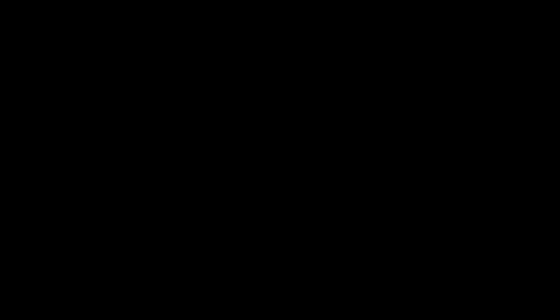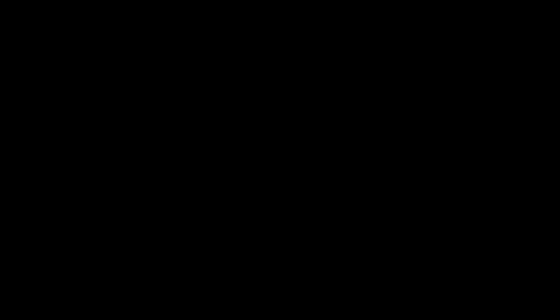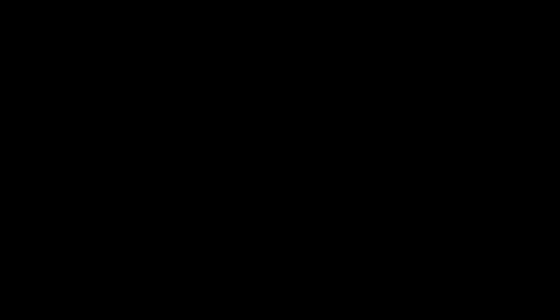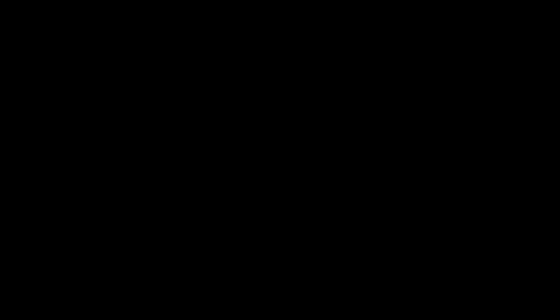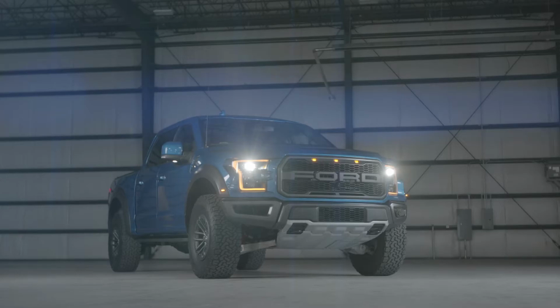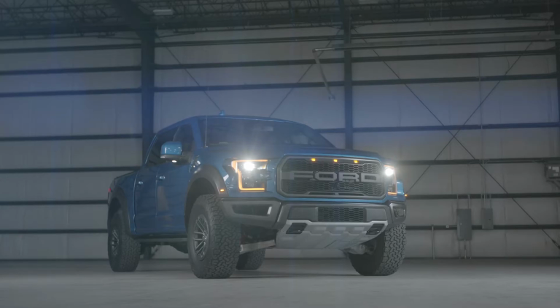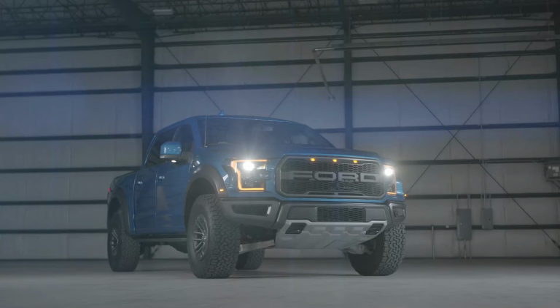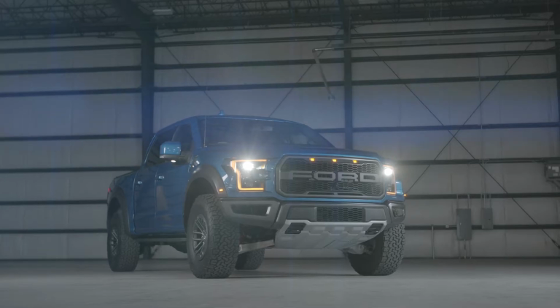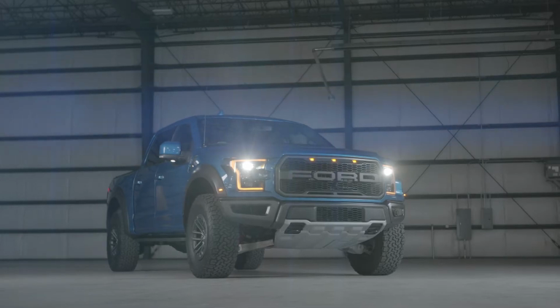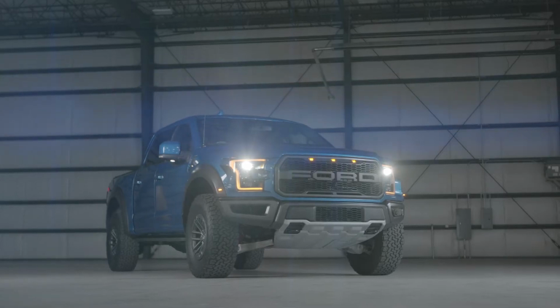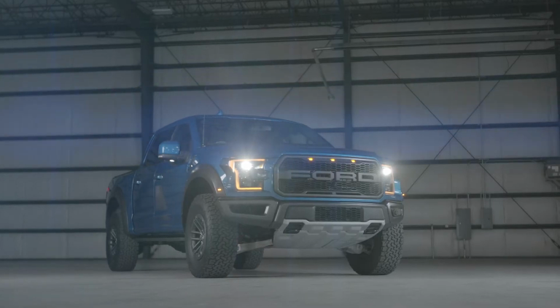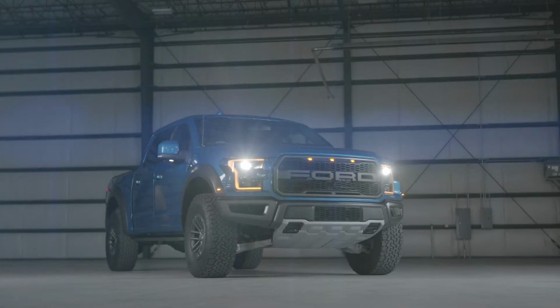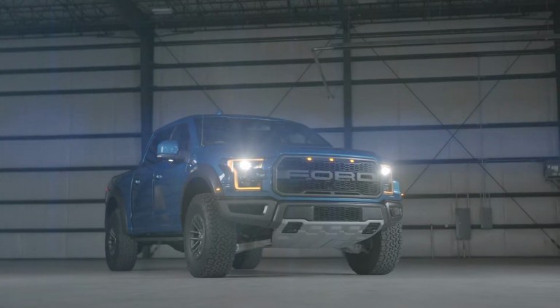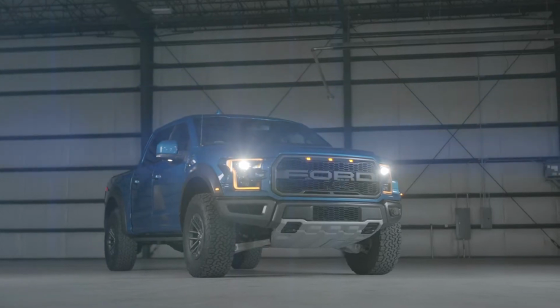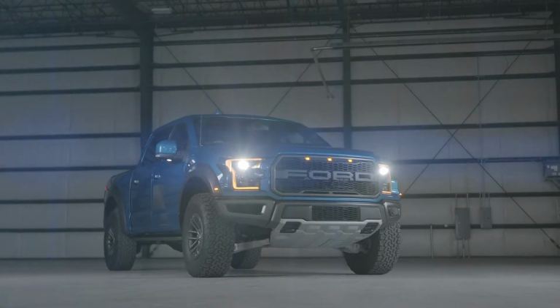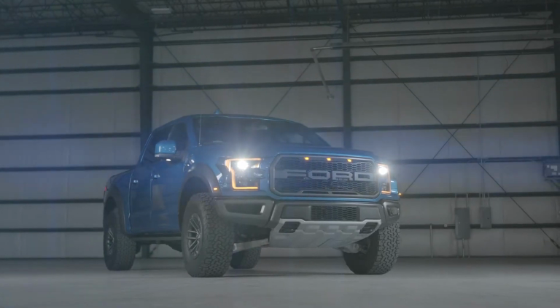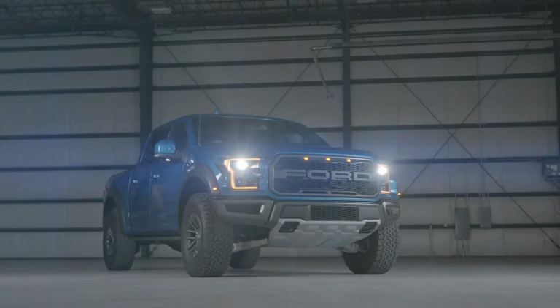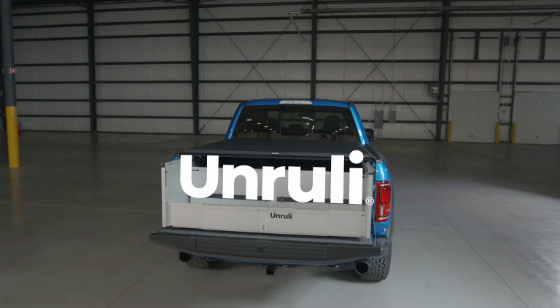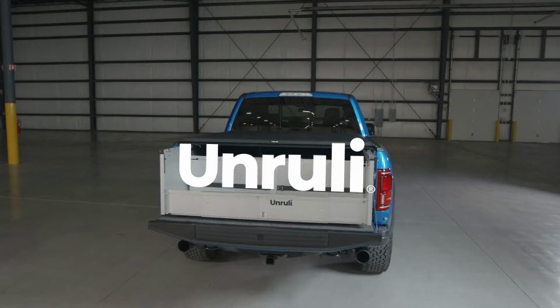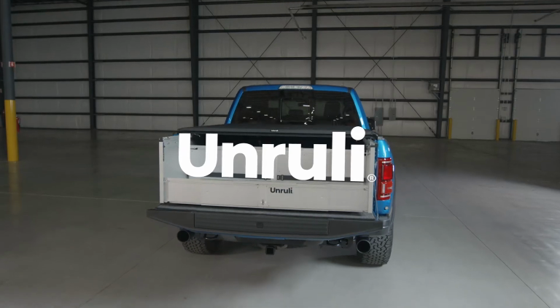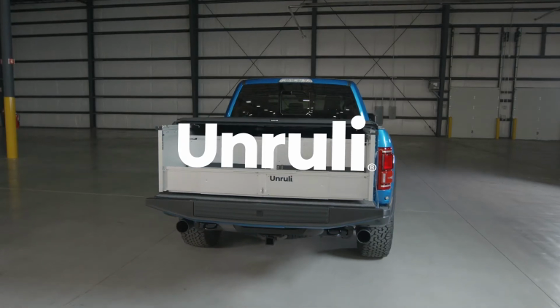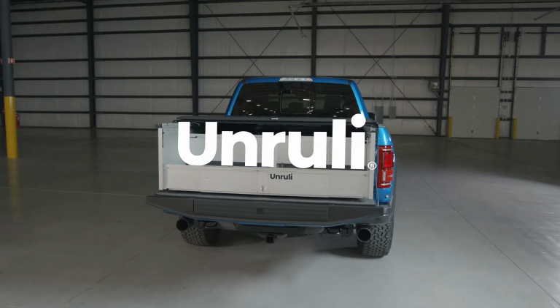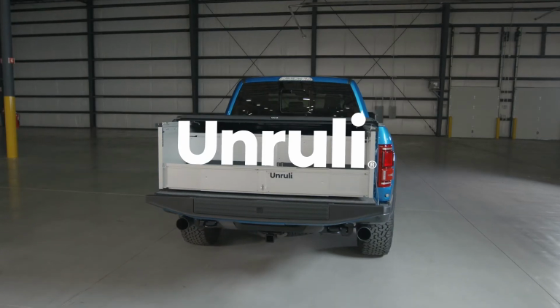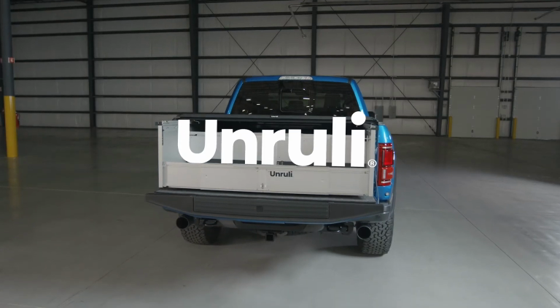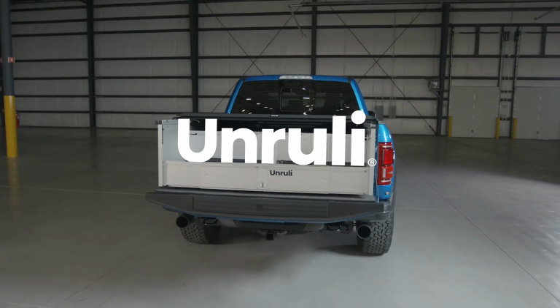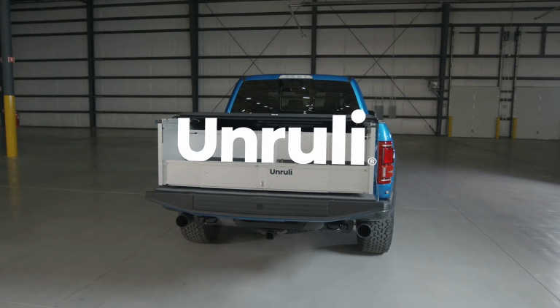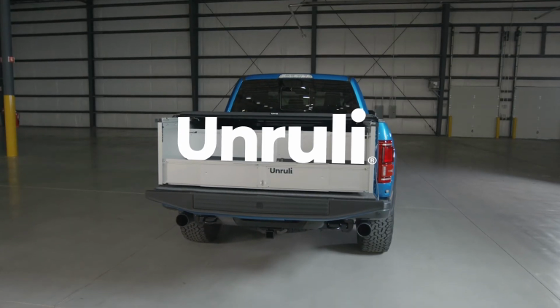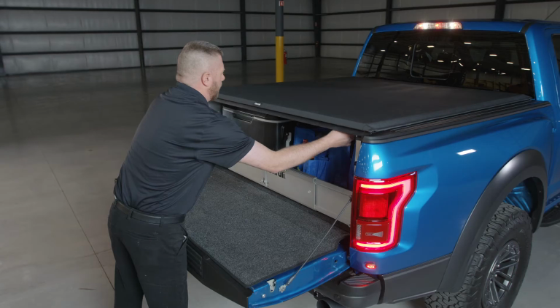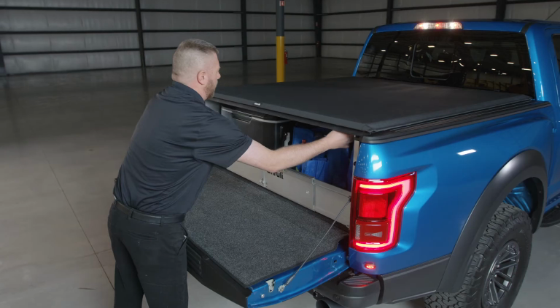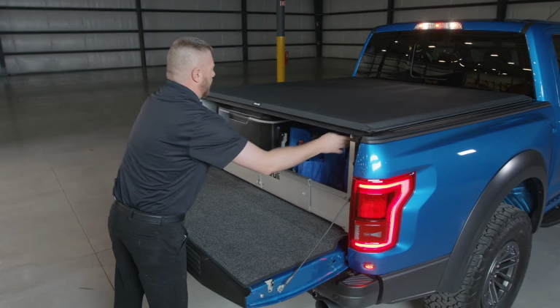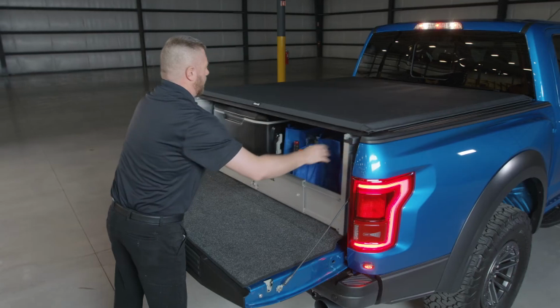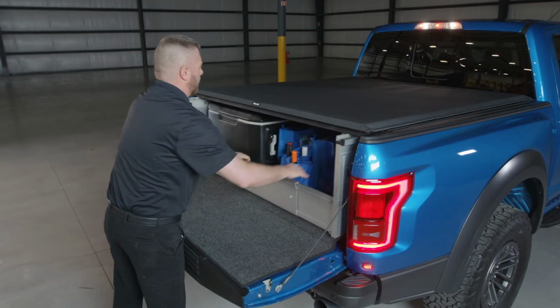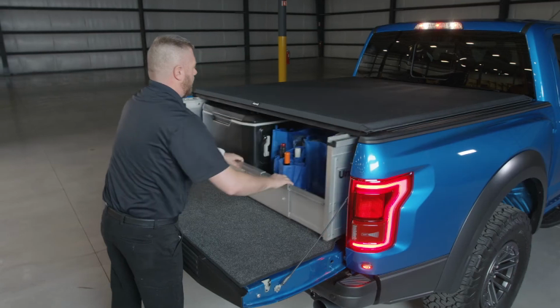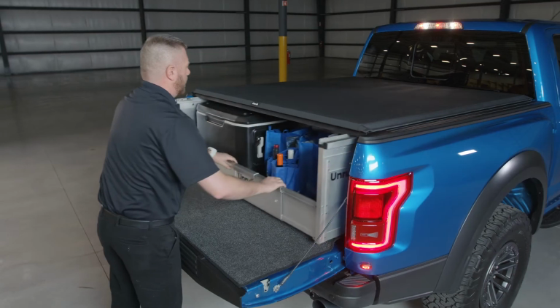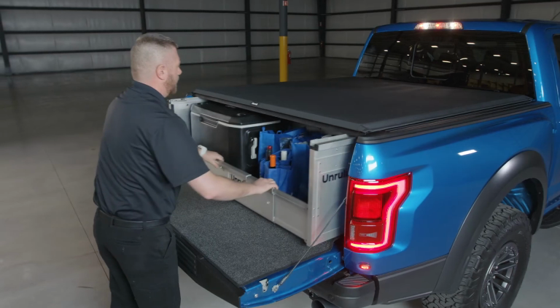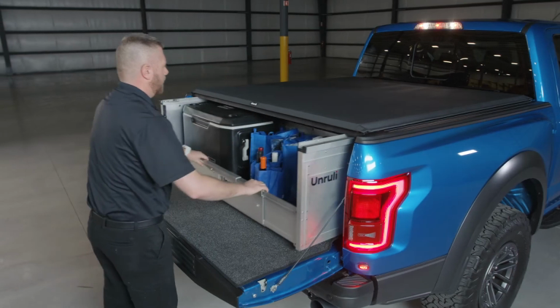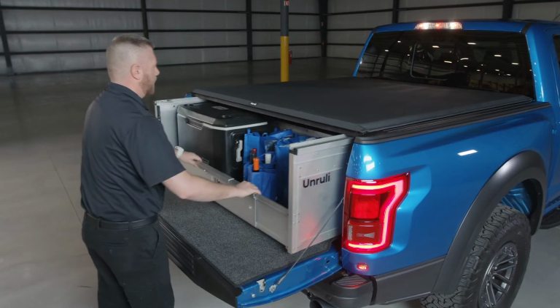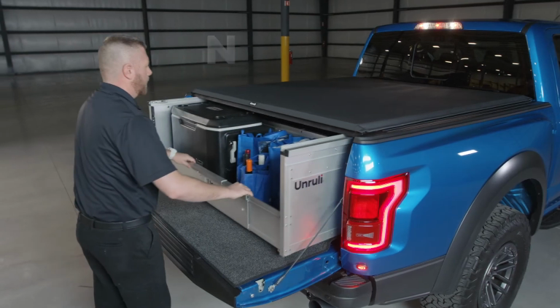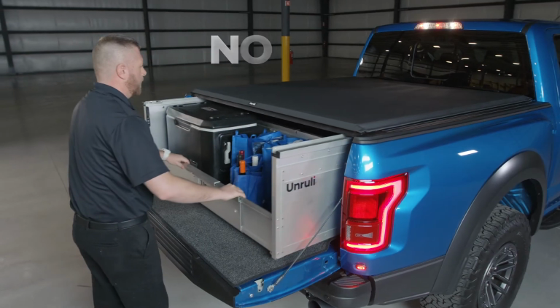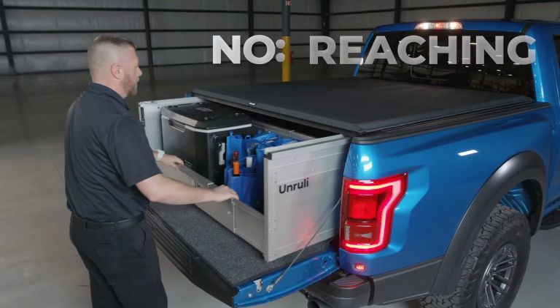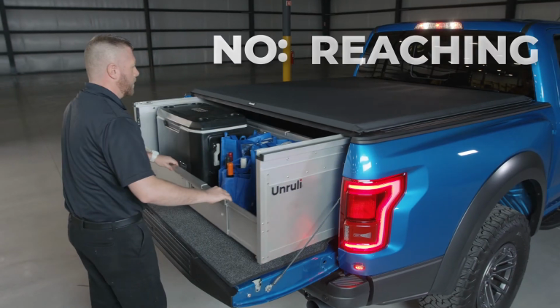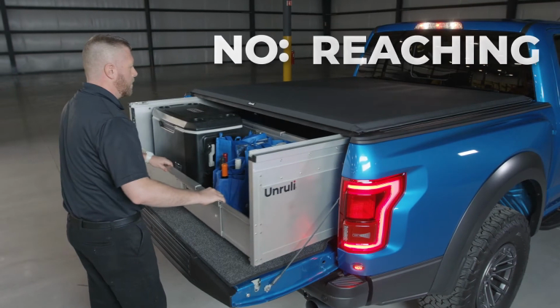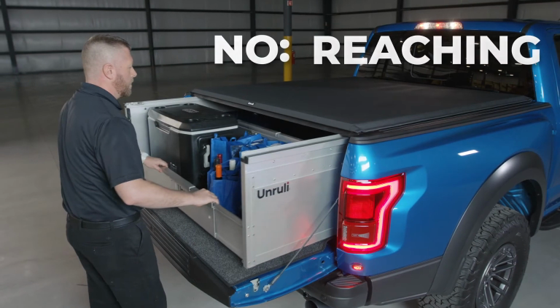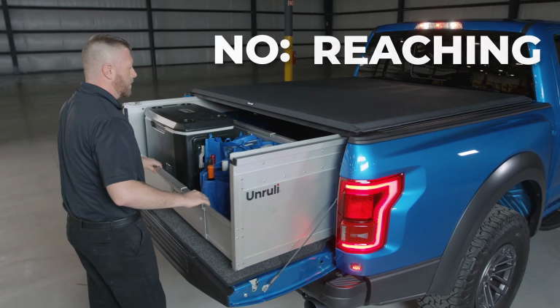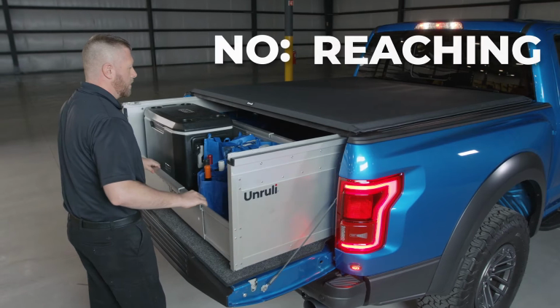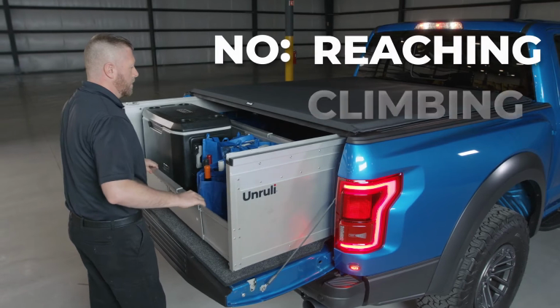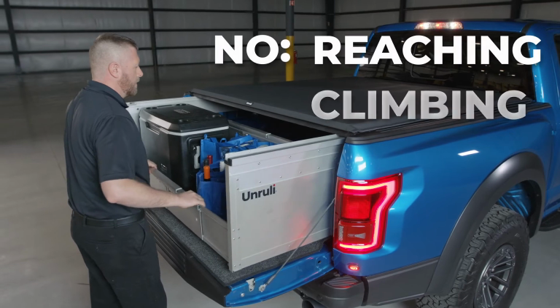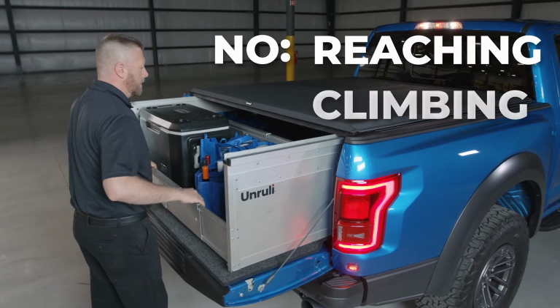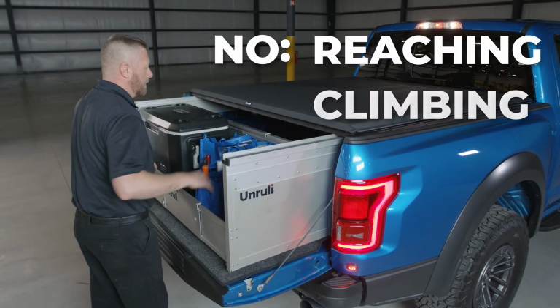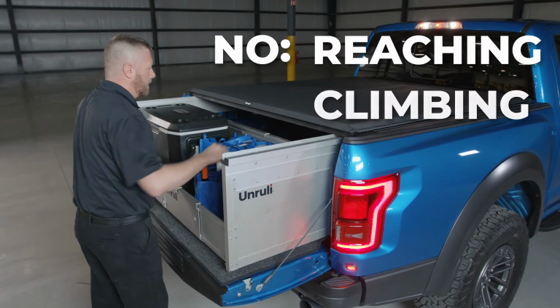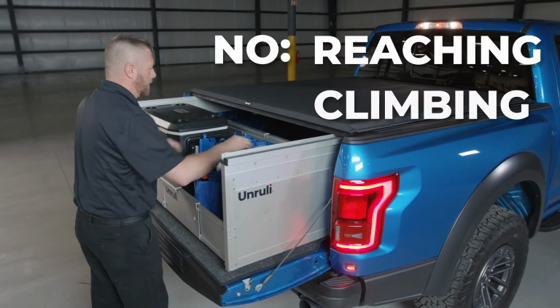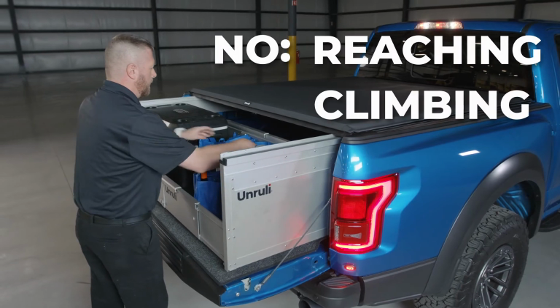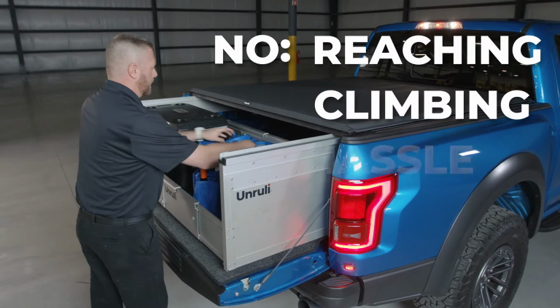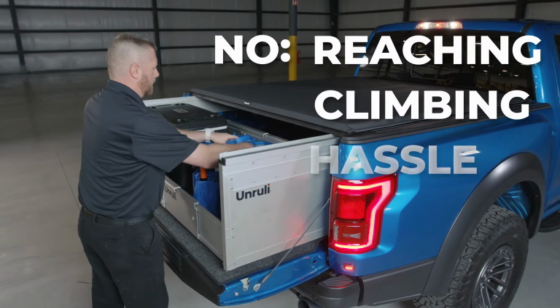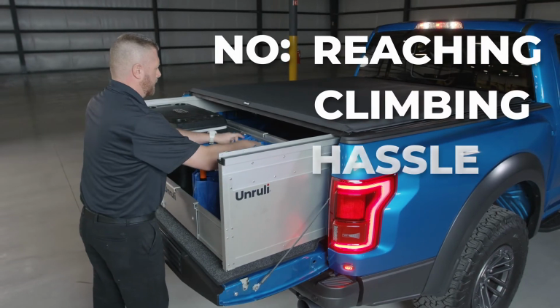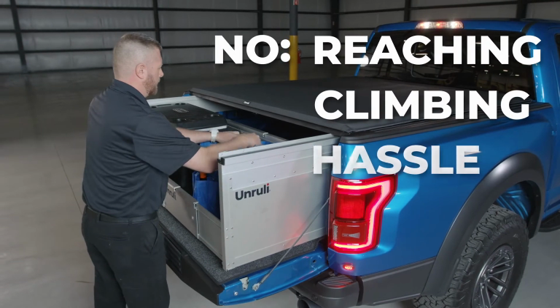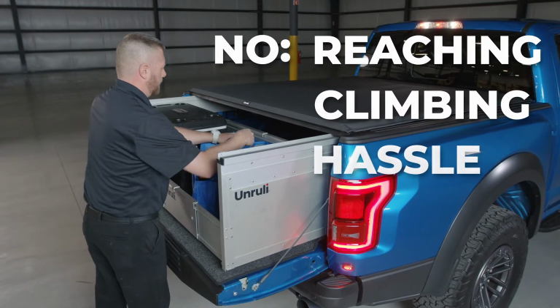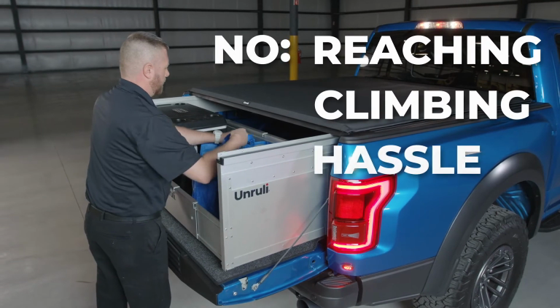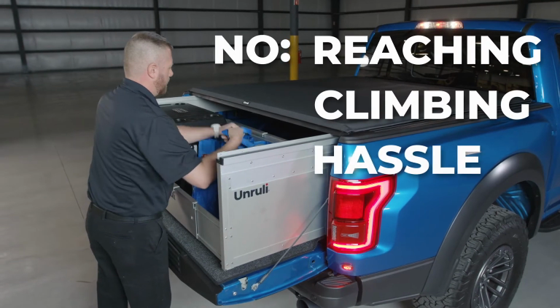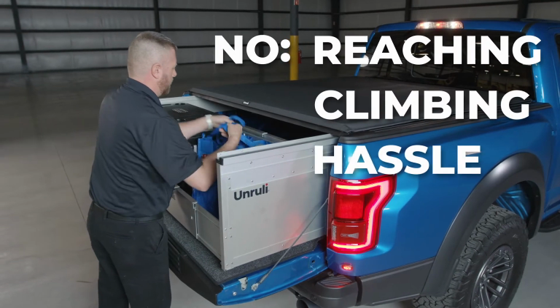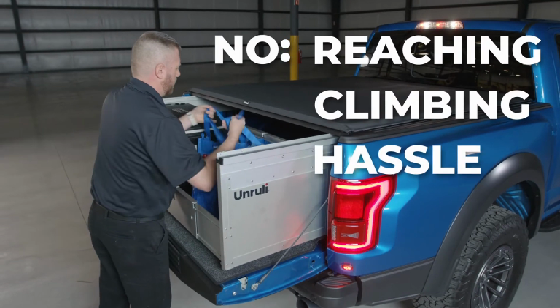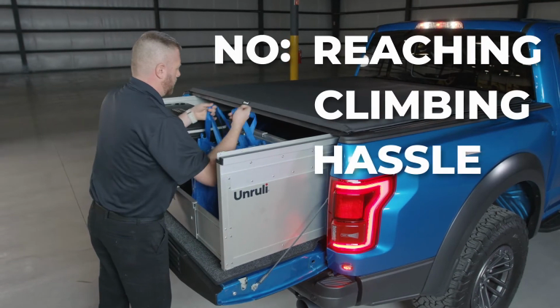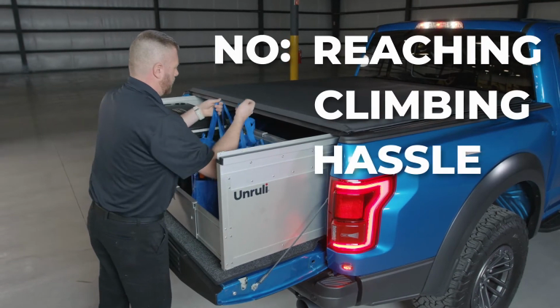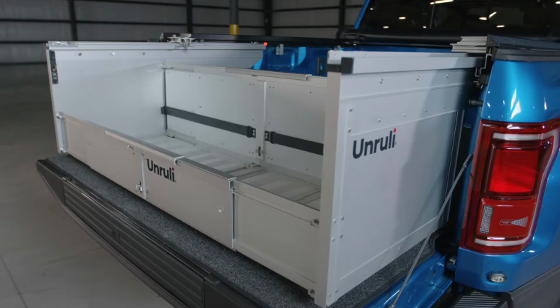If you own a truck, you need Unruly. Keep your cargo front and center. No reaching, no climbing, no hassle.